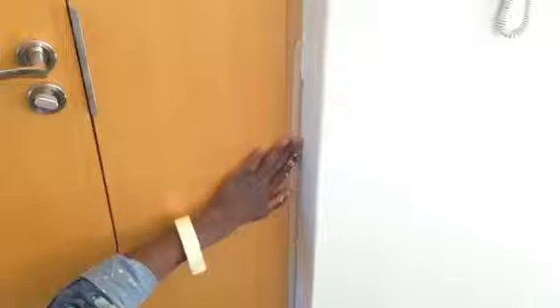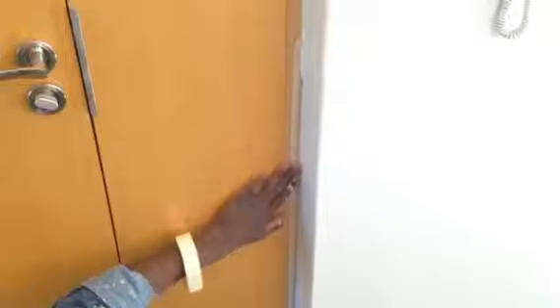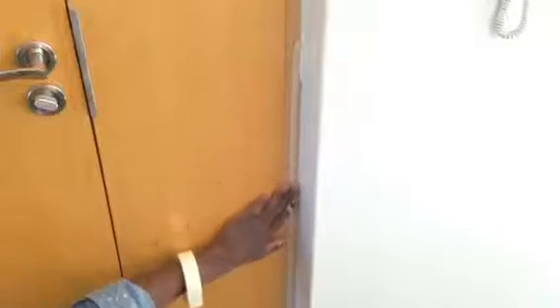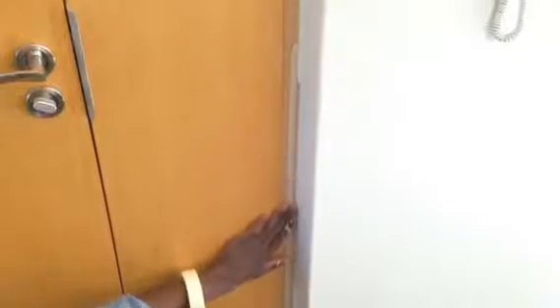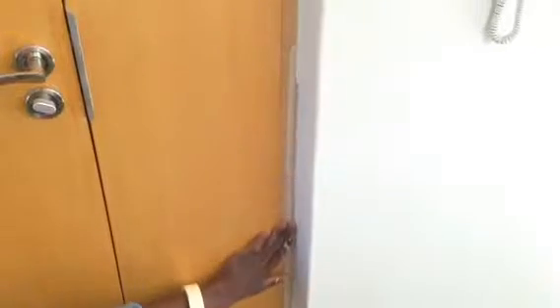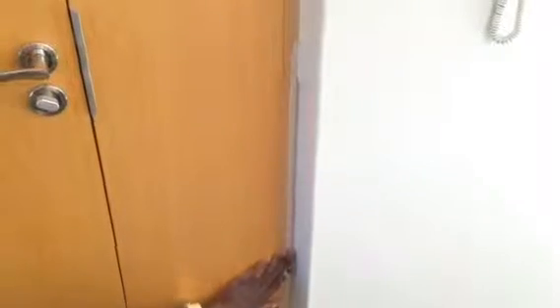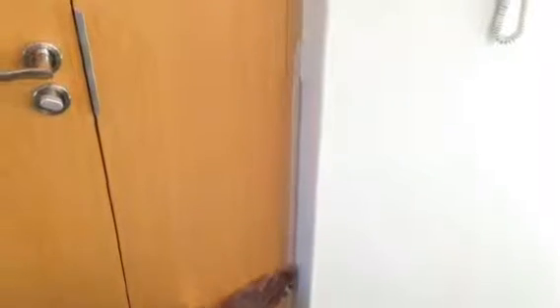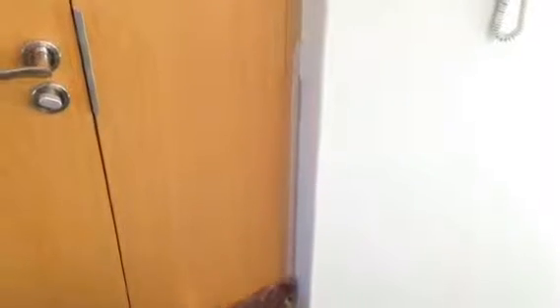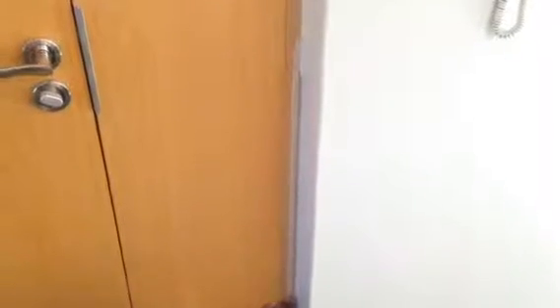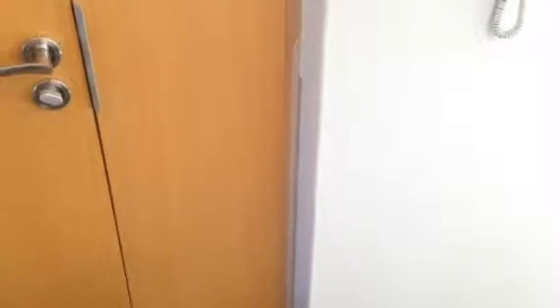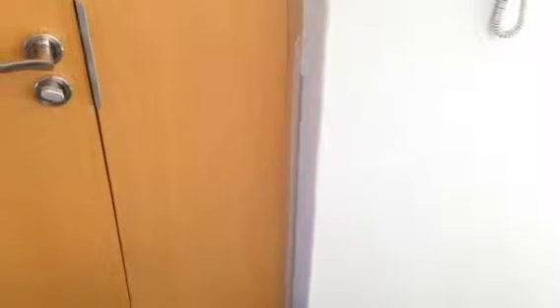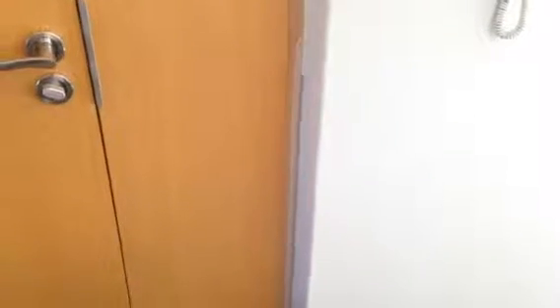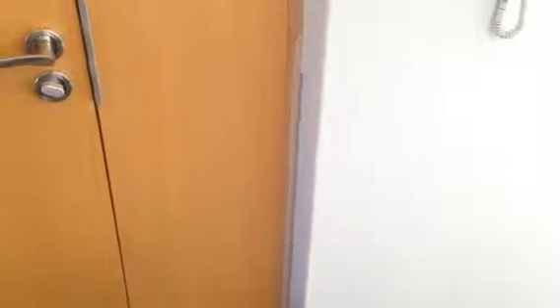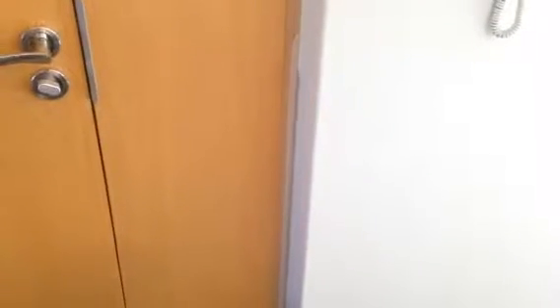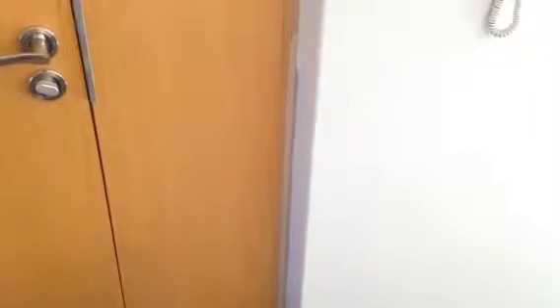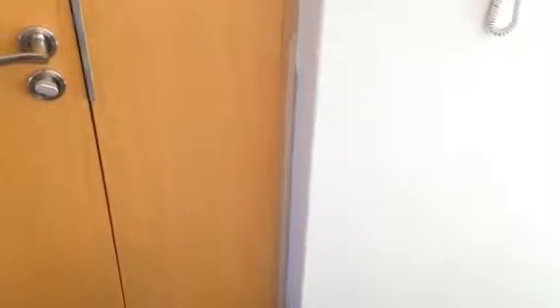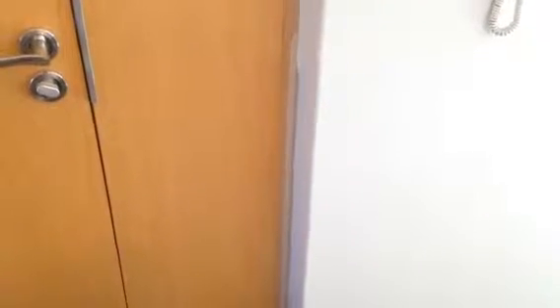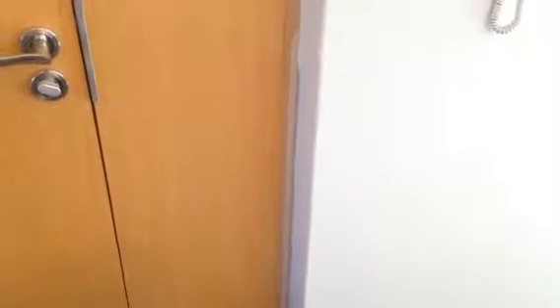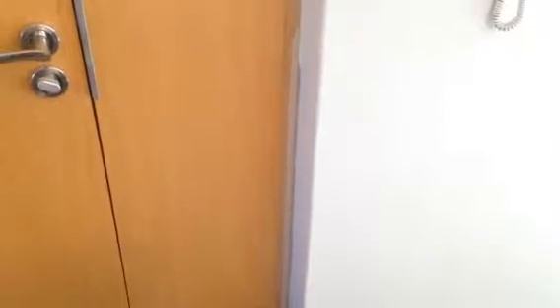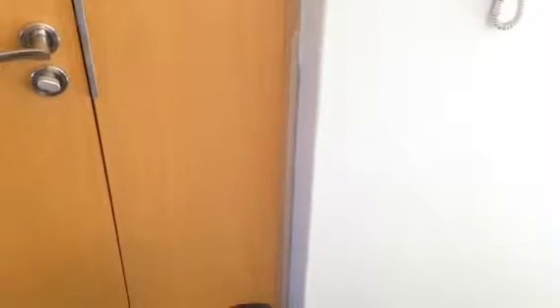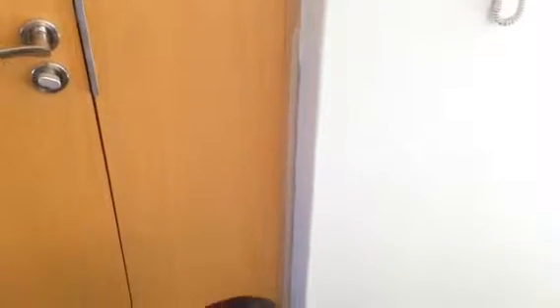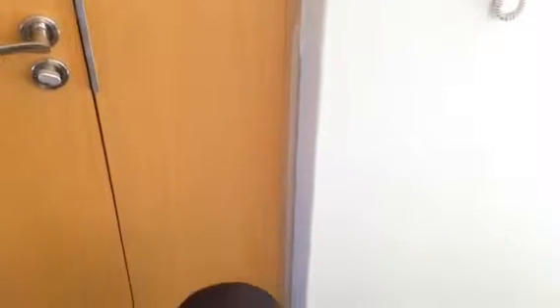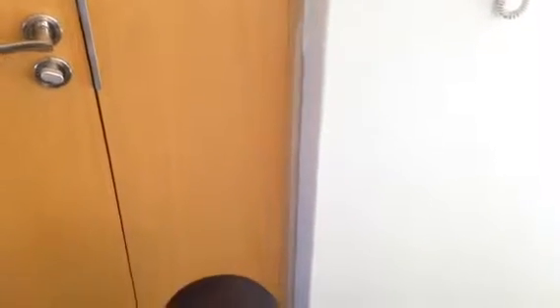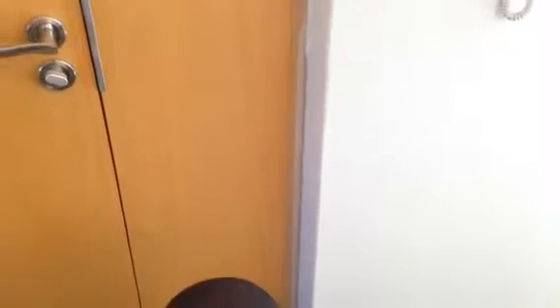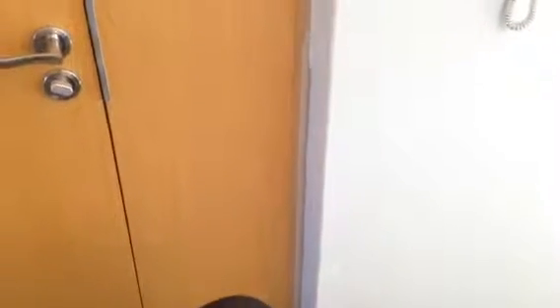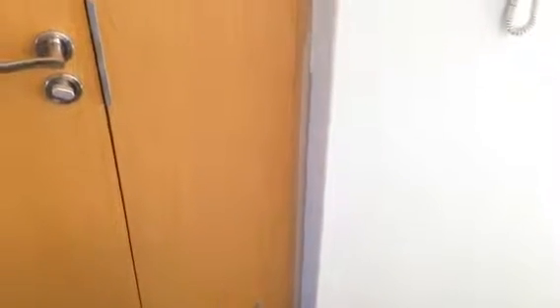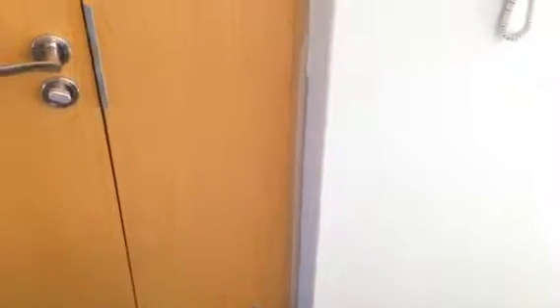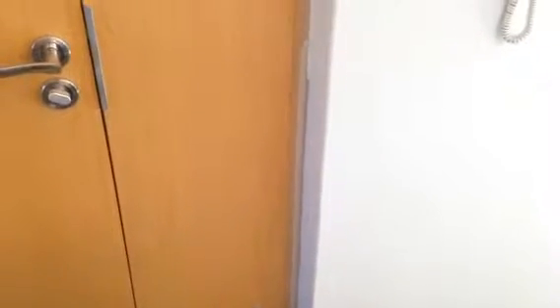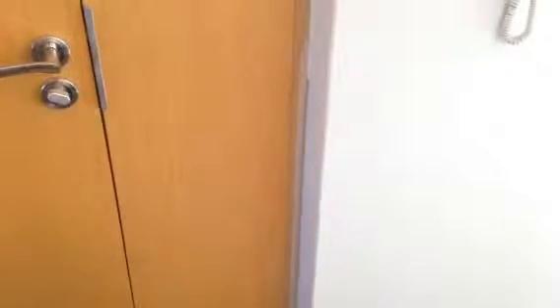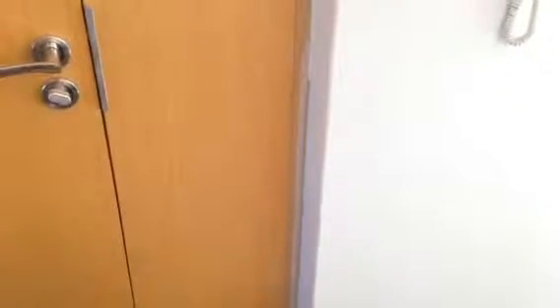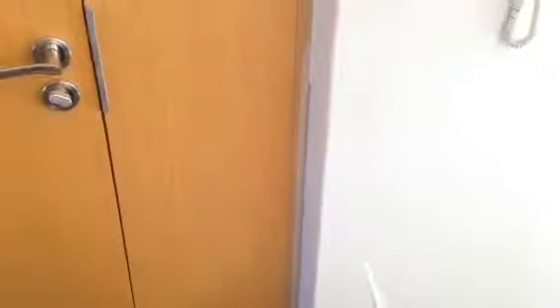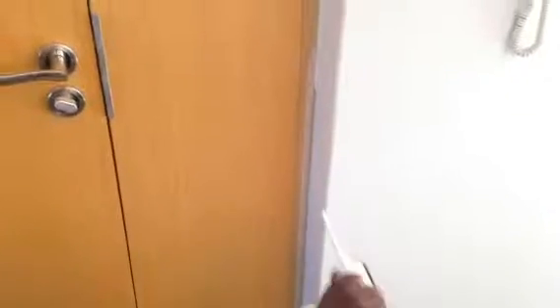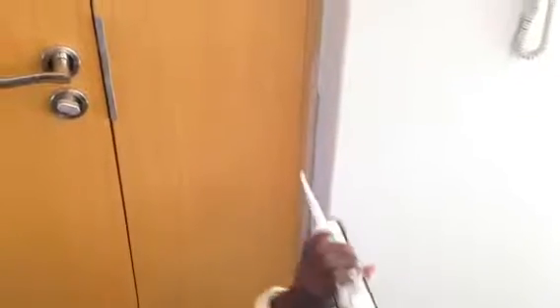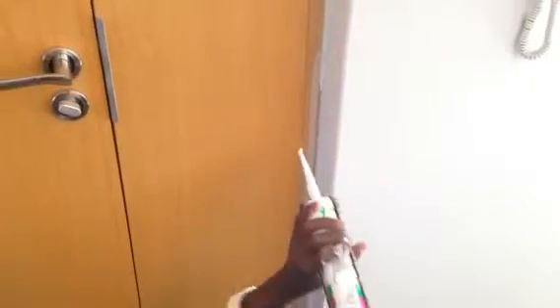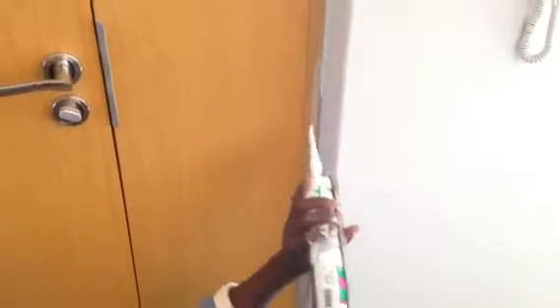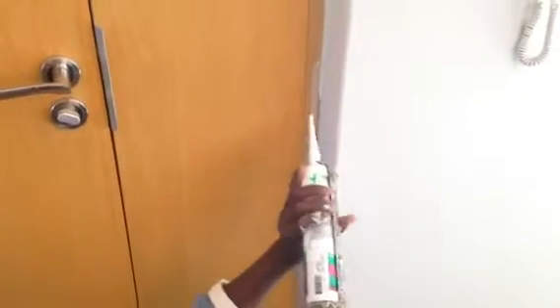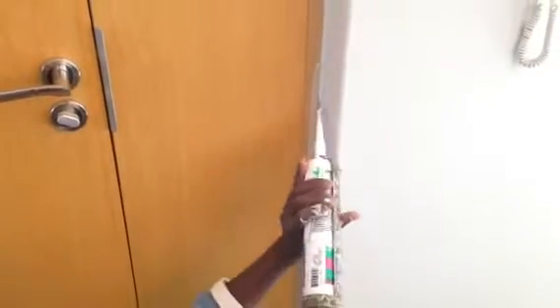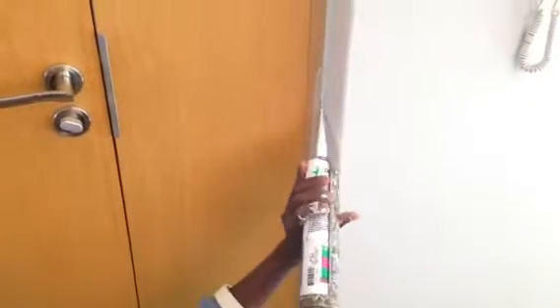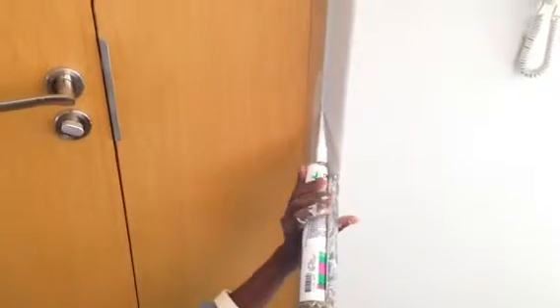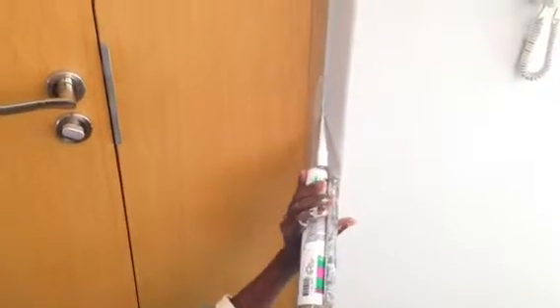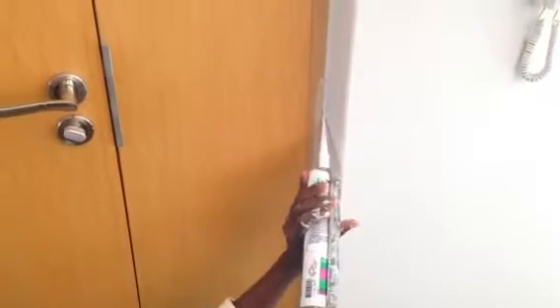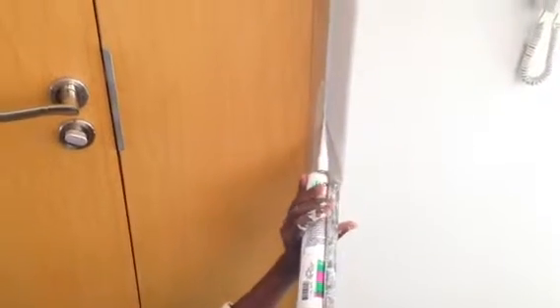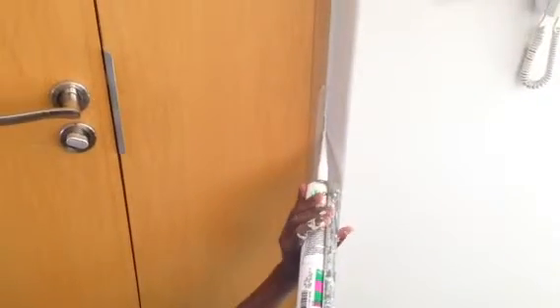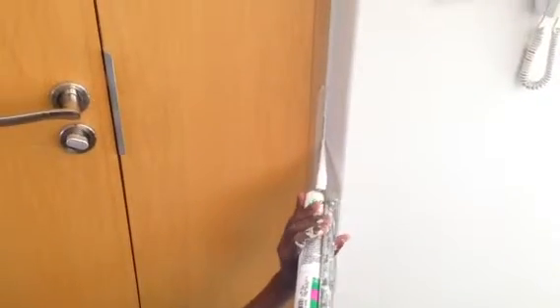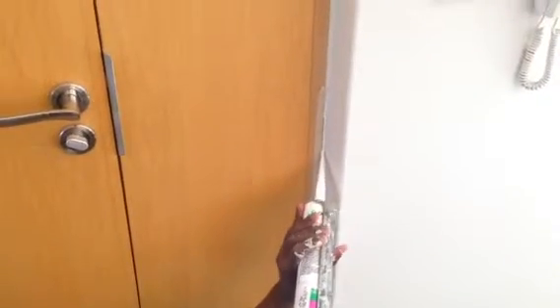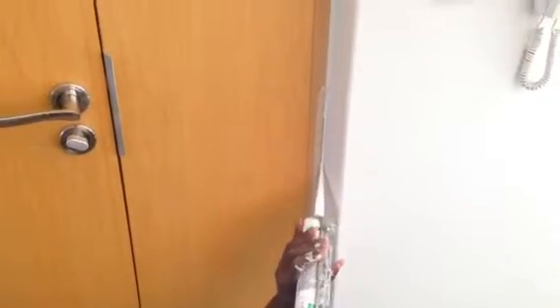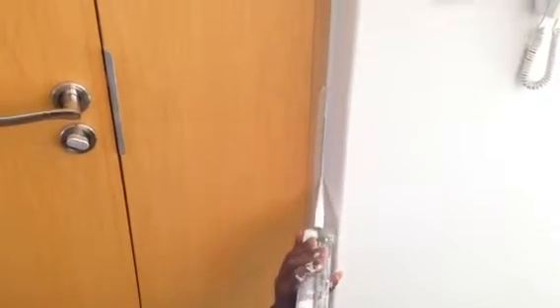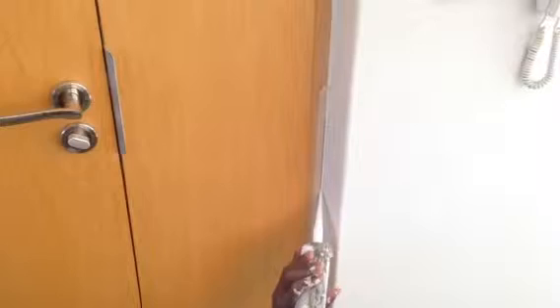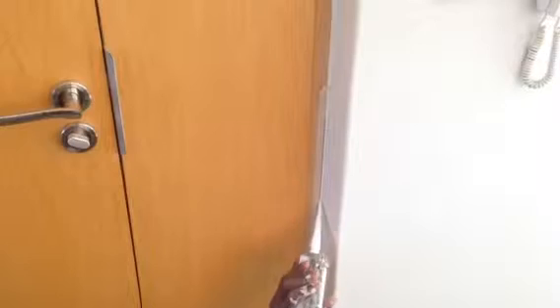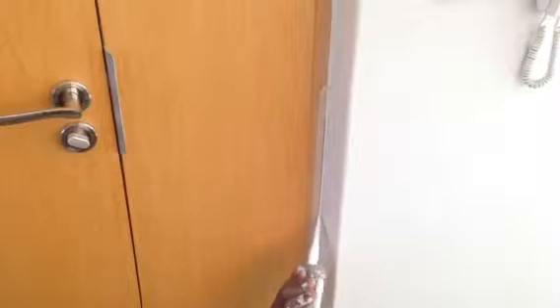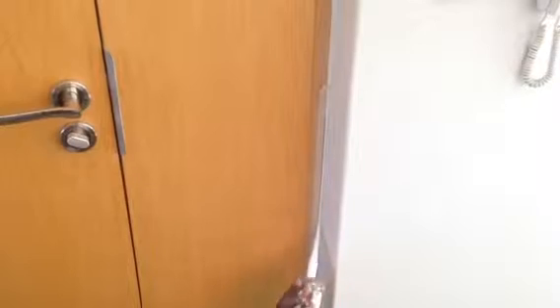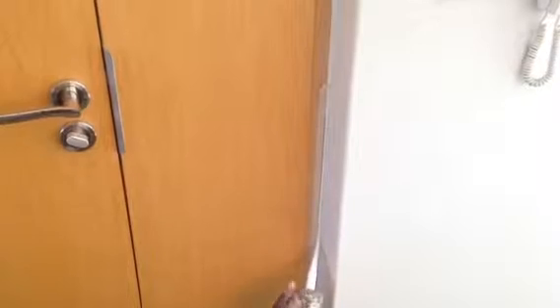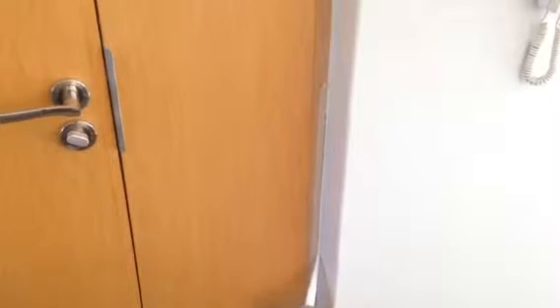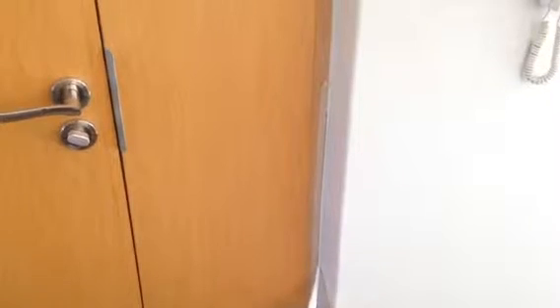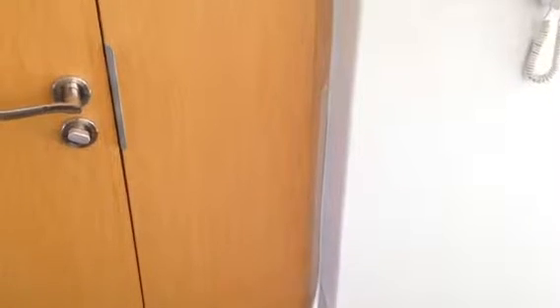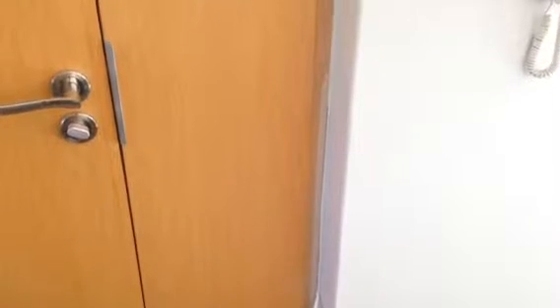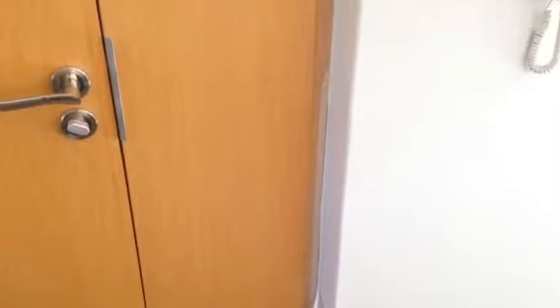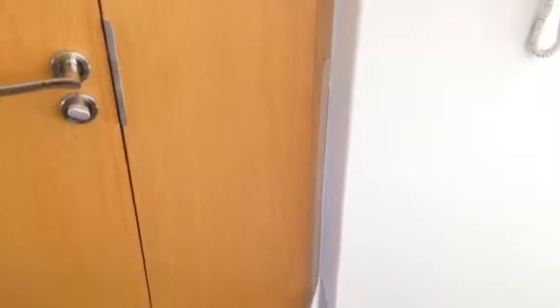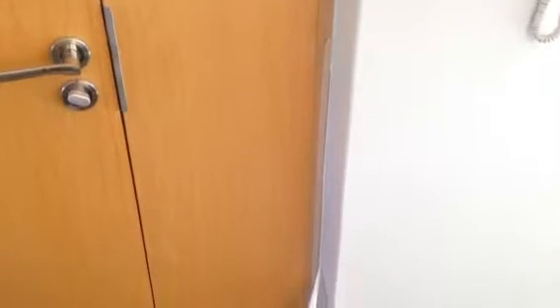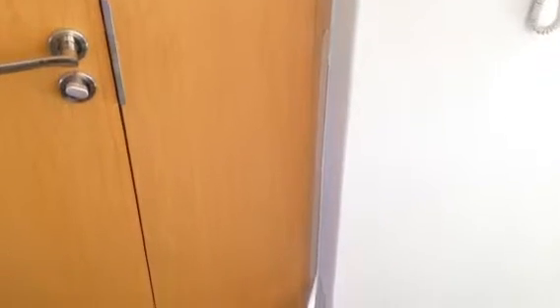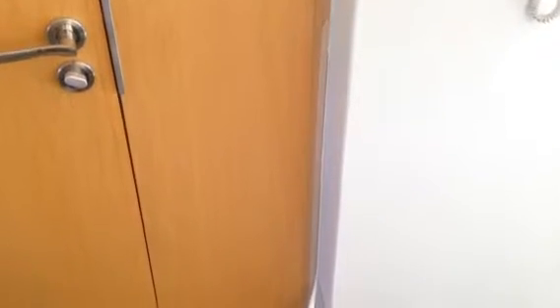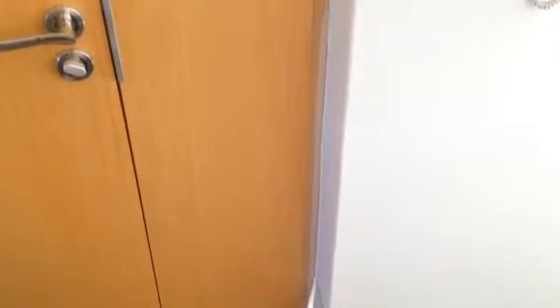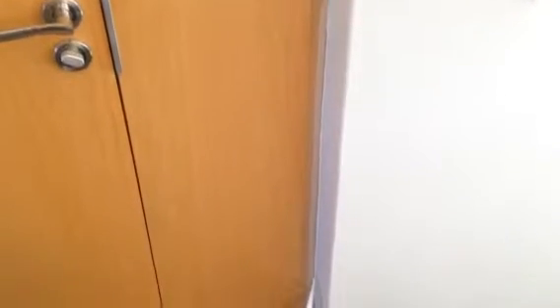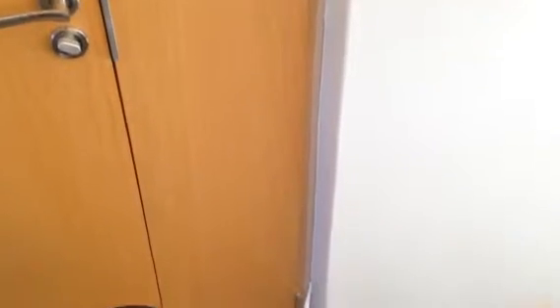Welcome to another video with Future Interiors. Today we're describing how to put masking tape and silicone between the door frame and the wall.